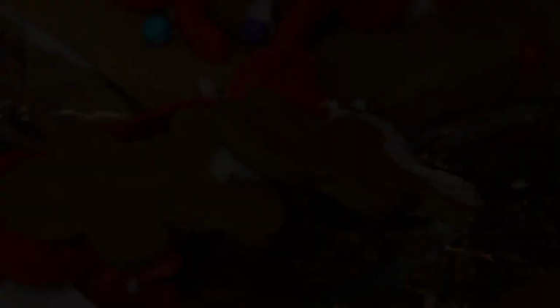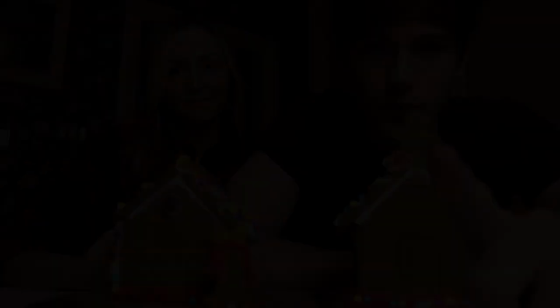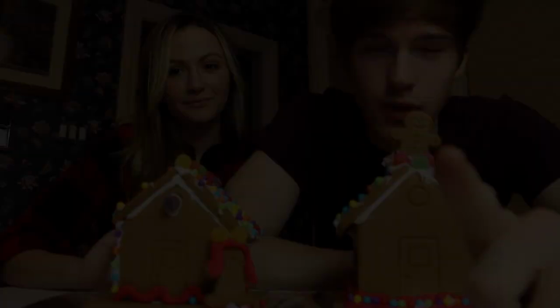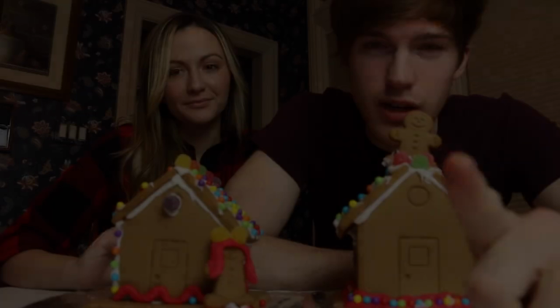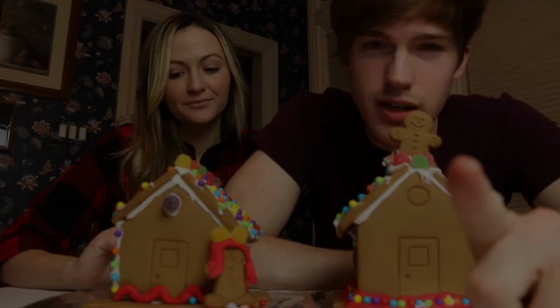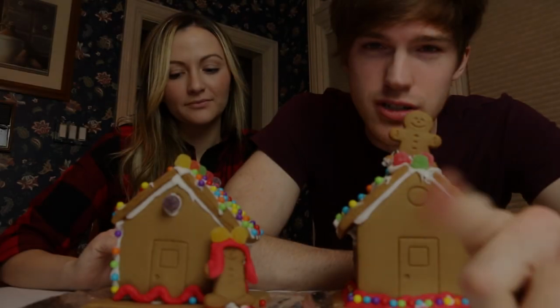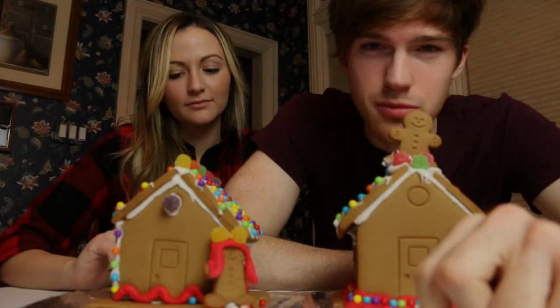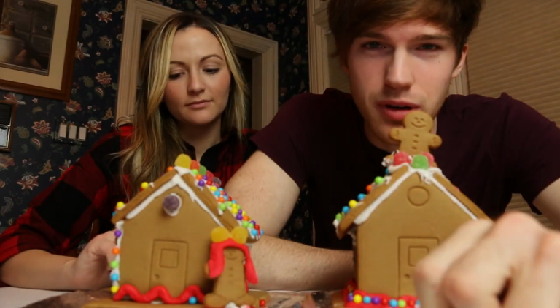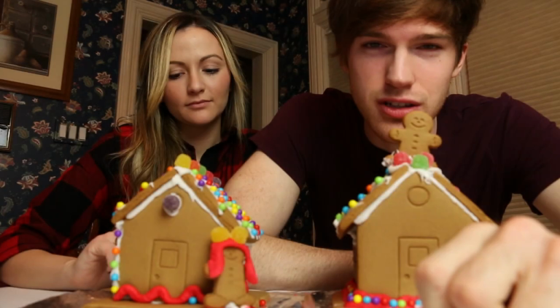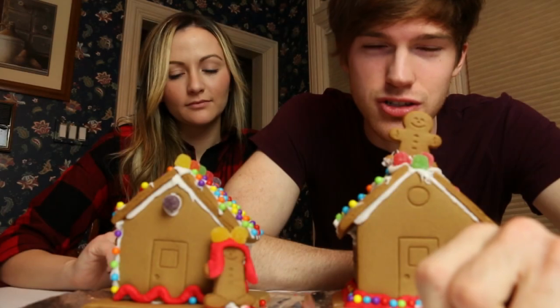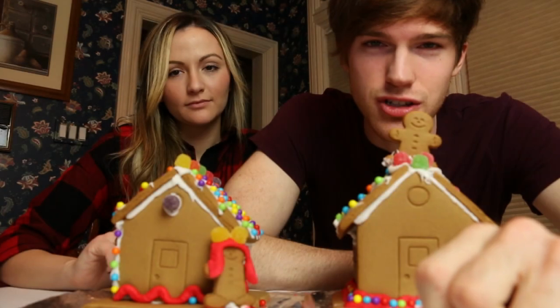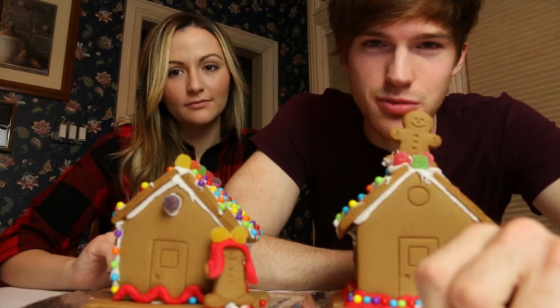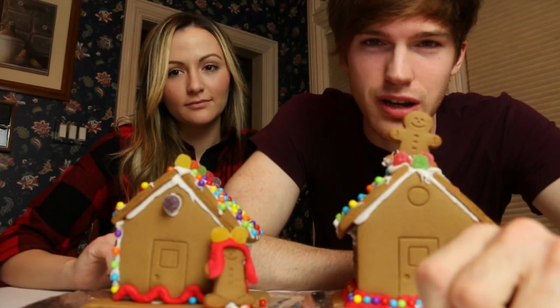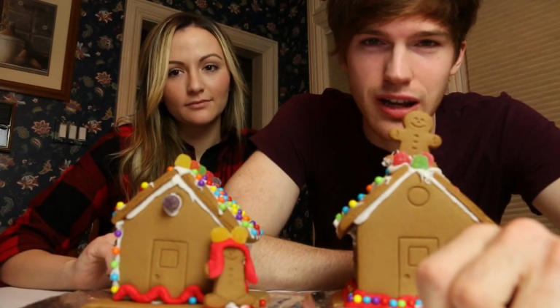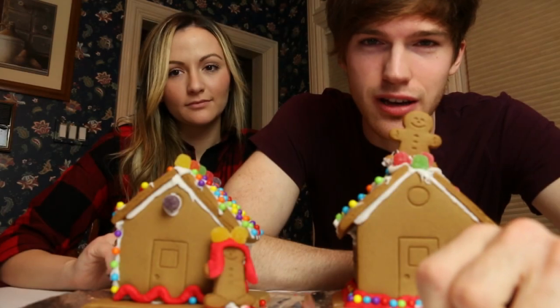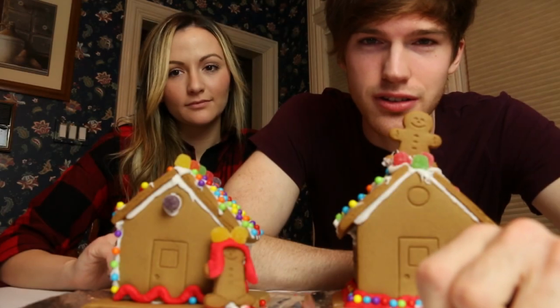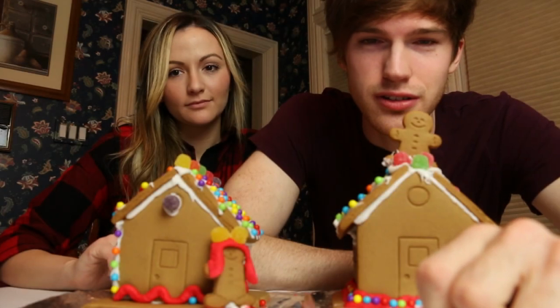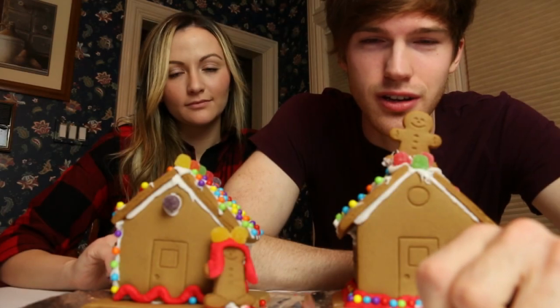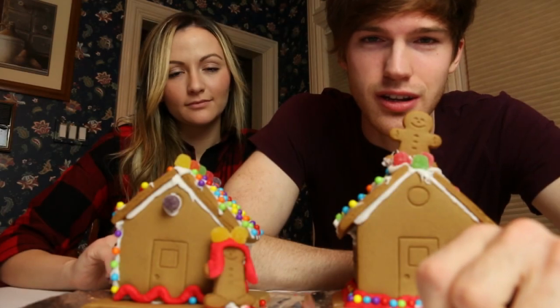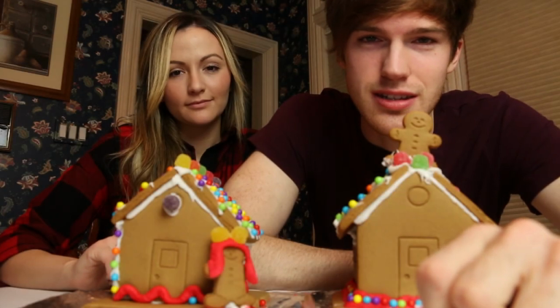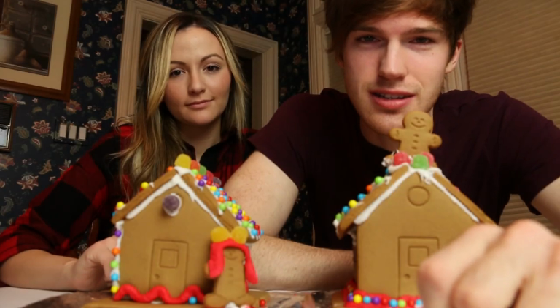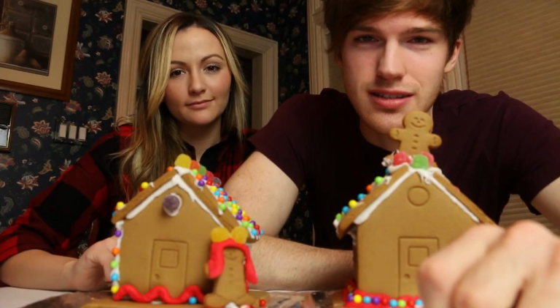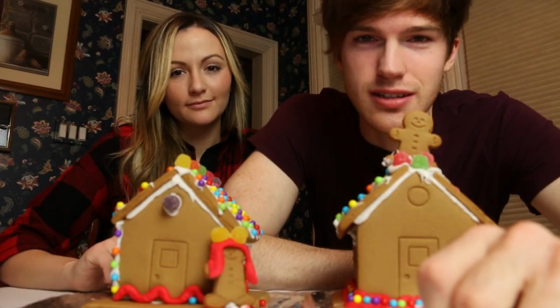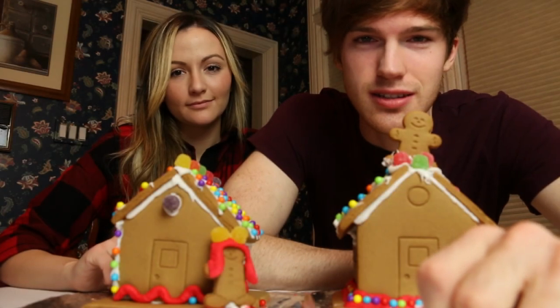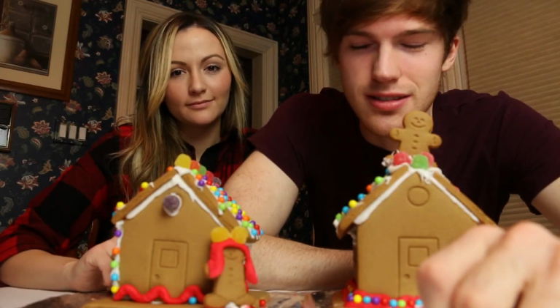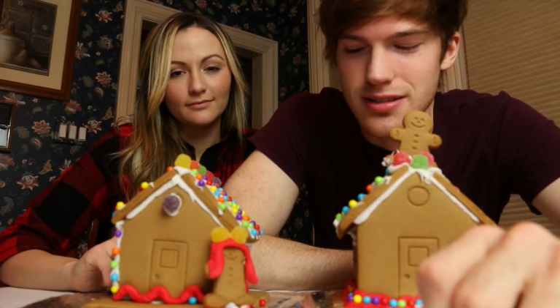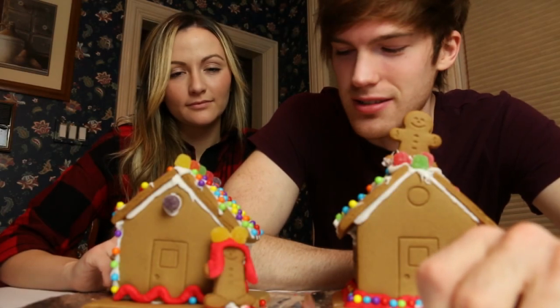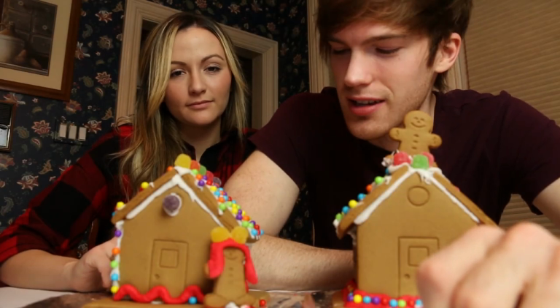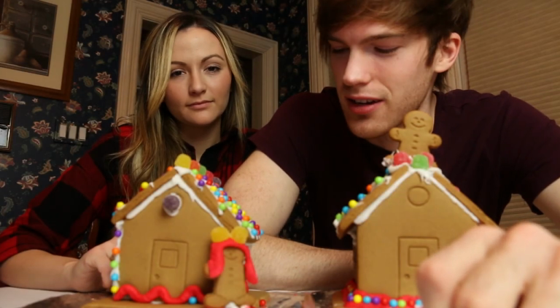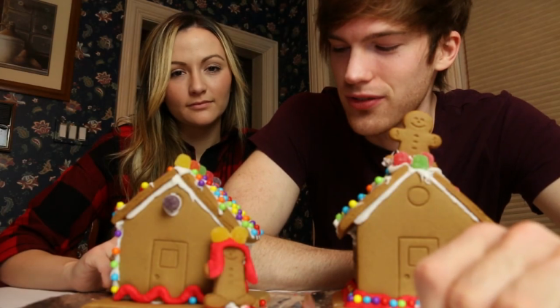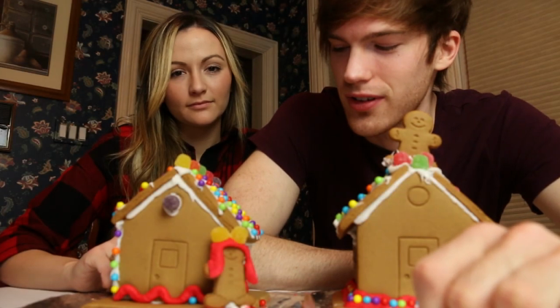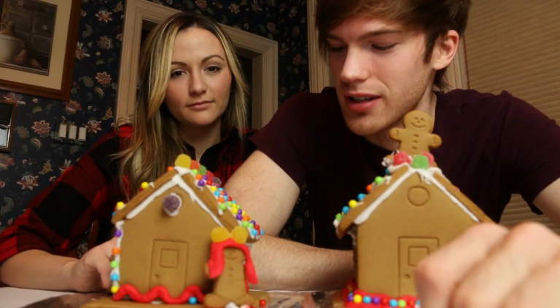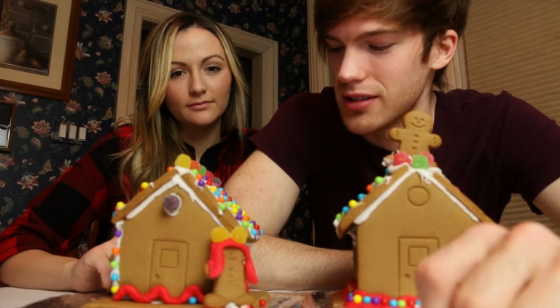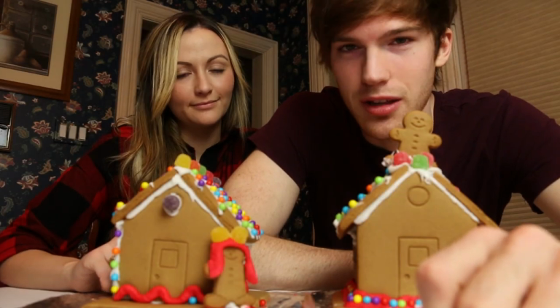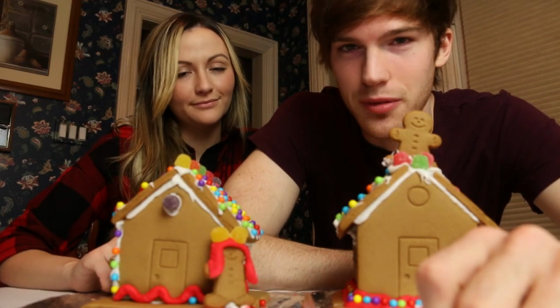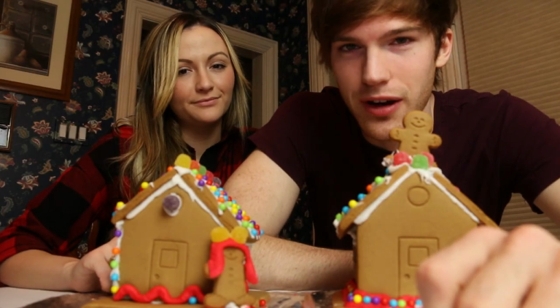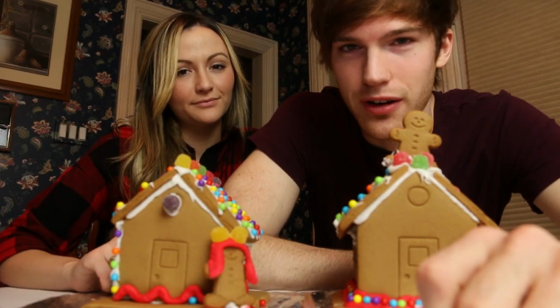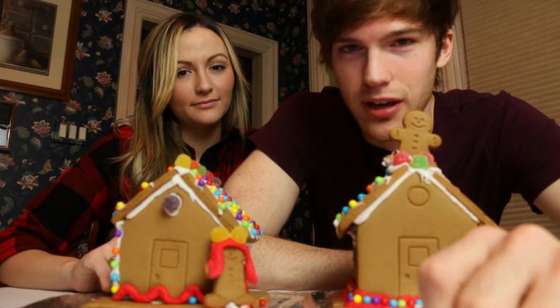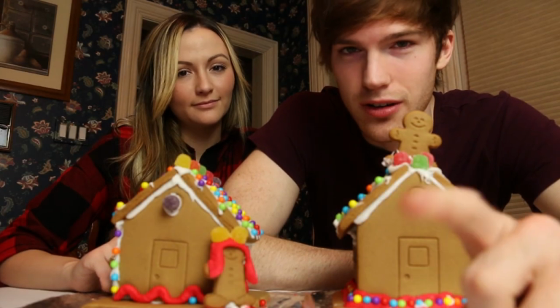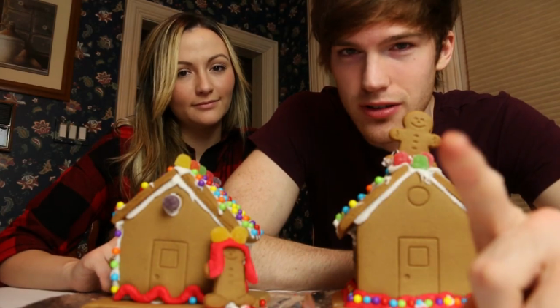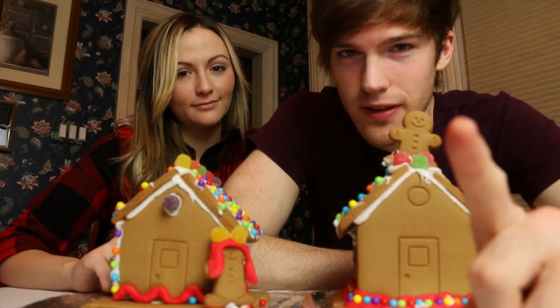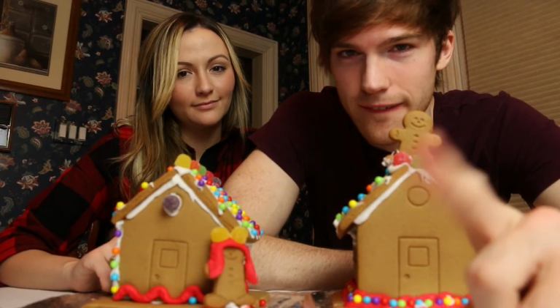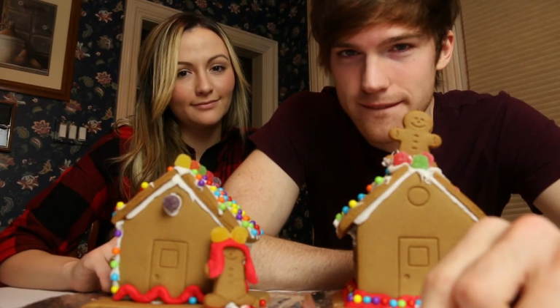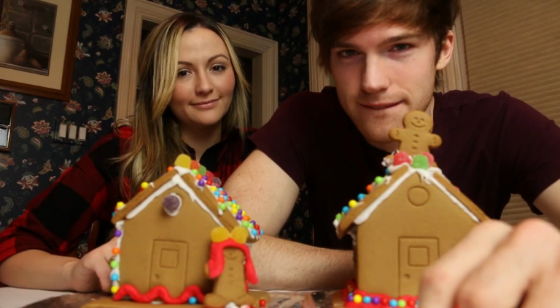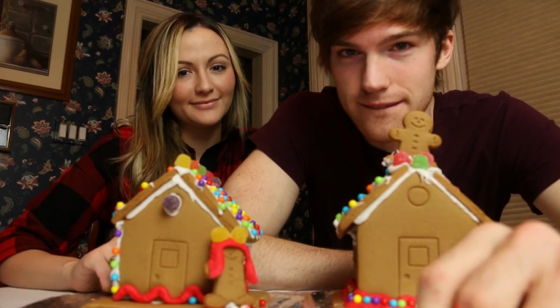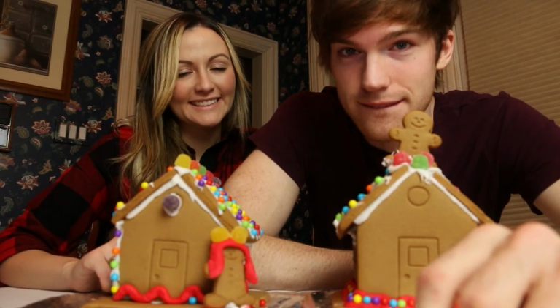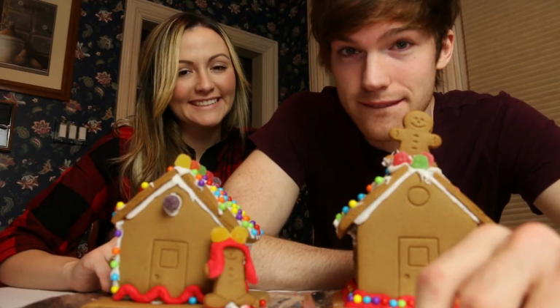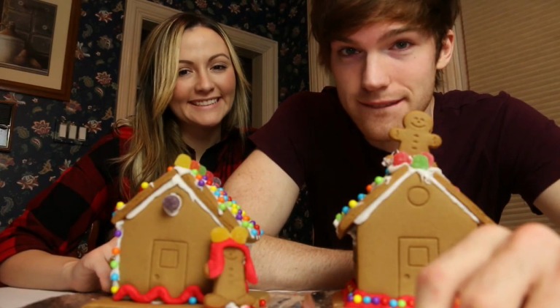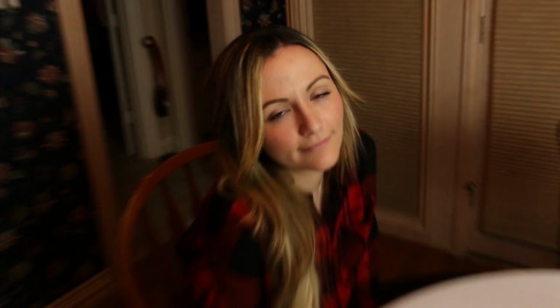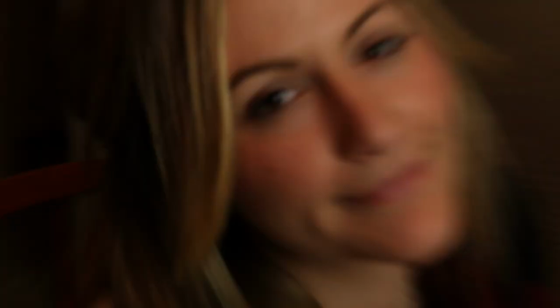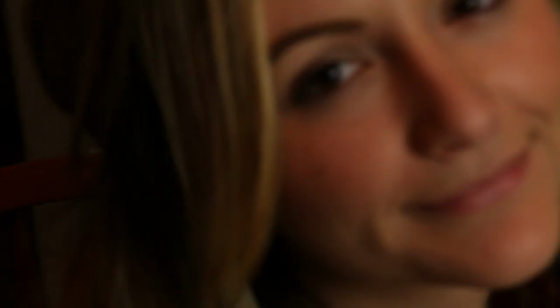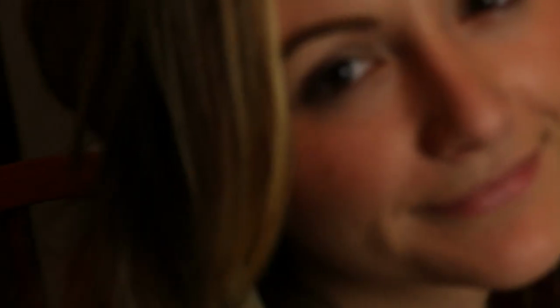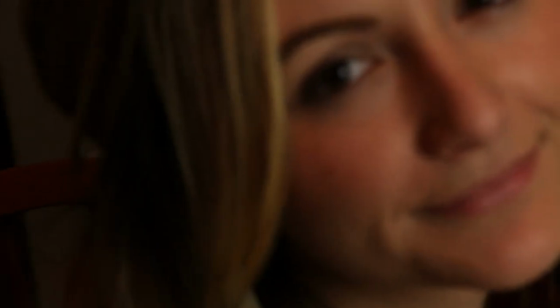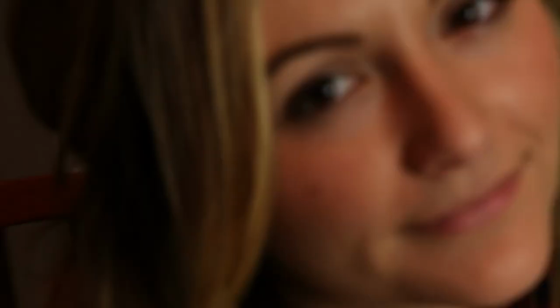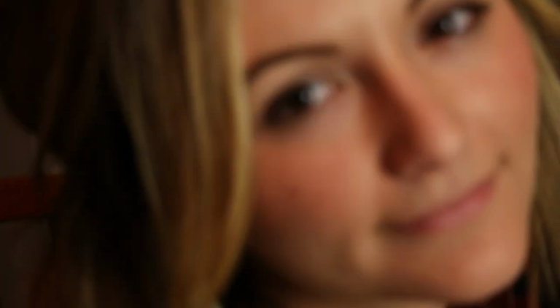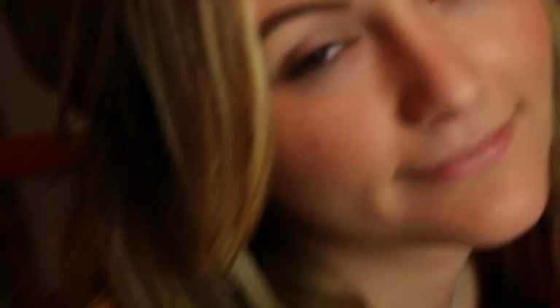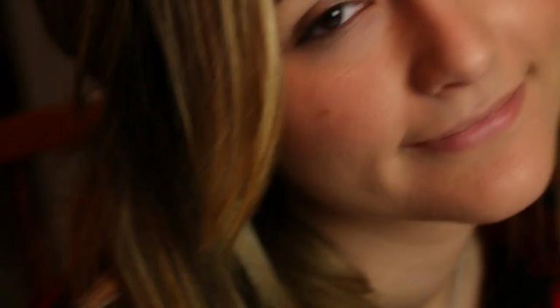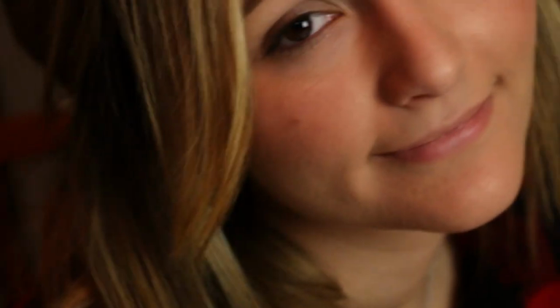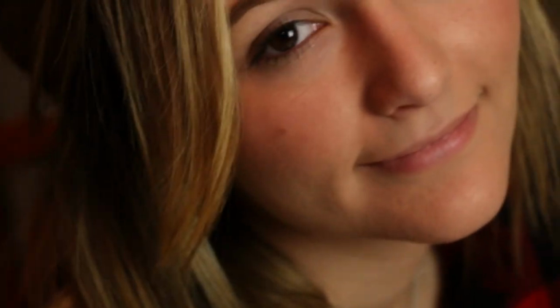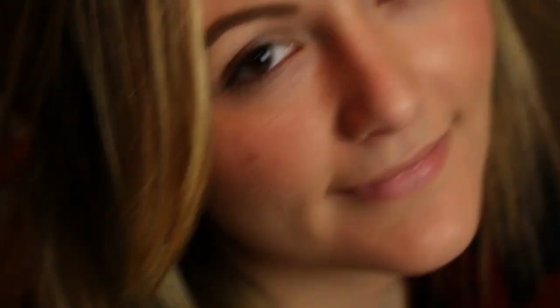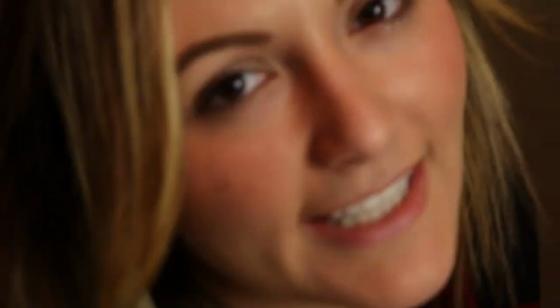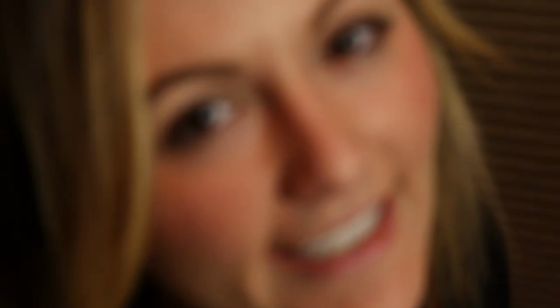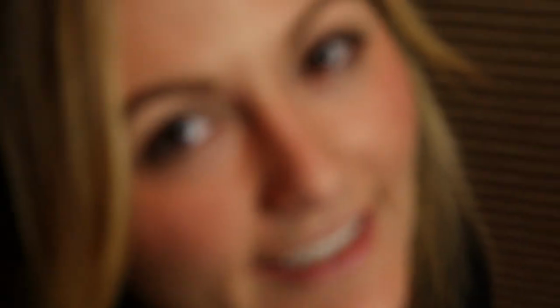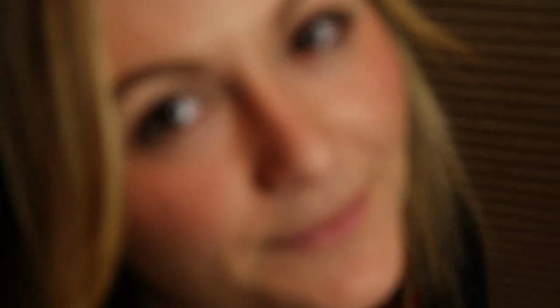You guys should make a gingerbread house this holiday season because it's a ton of fun. Let me know how it goes. Kels. Fans.